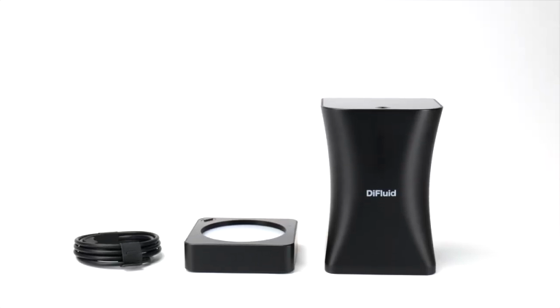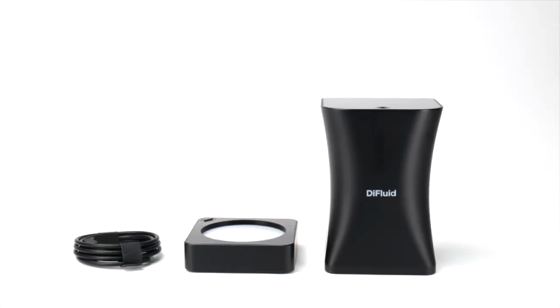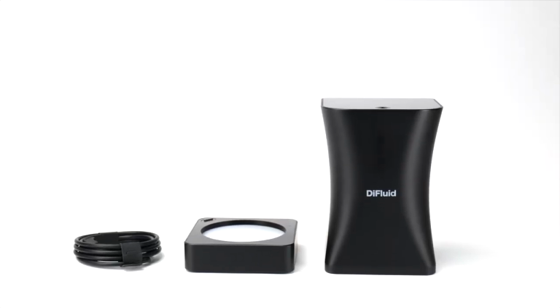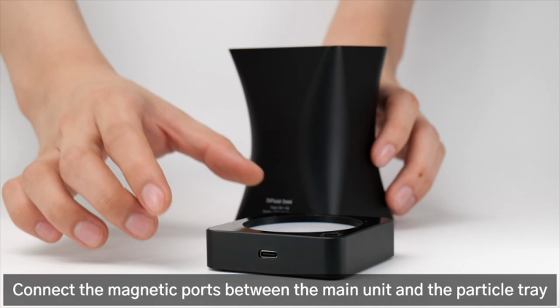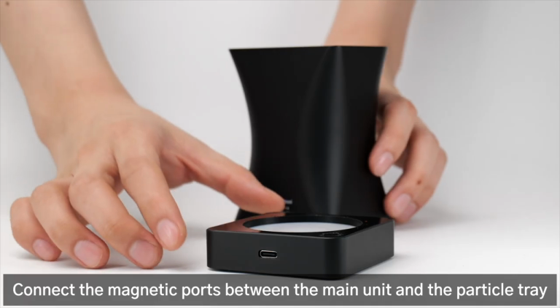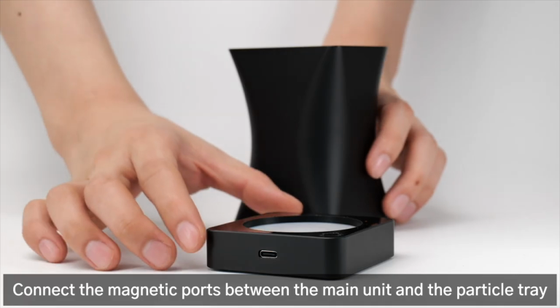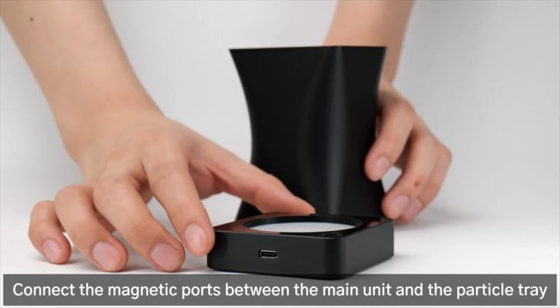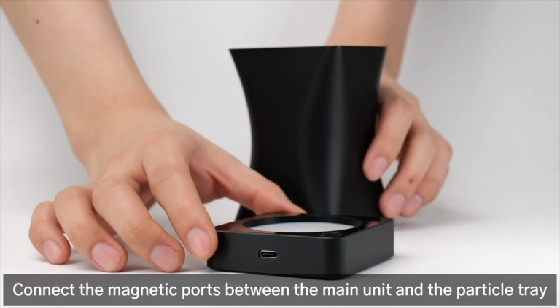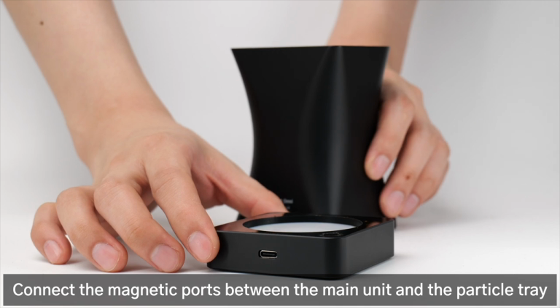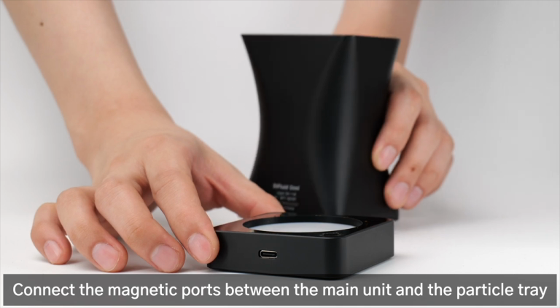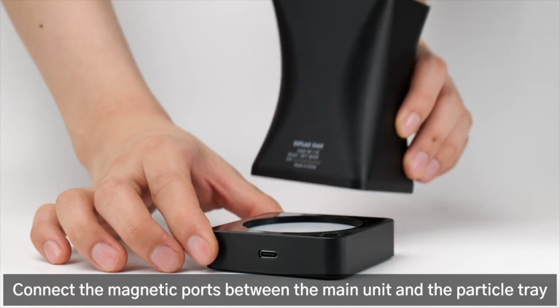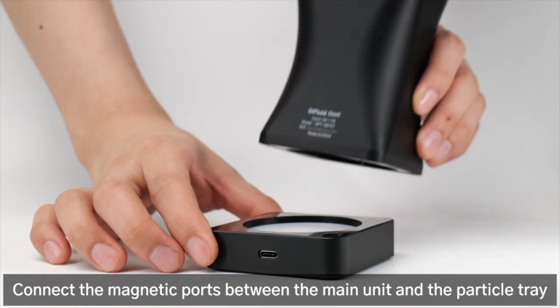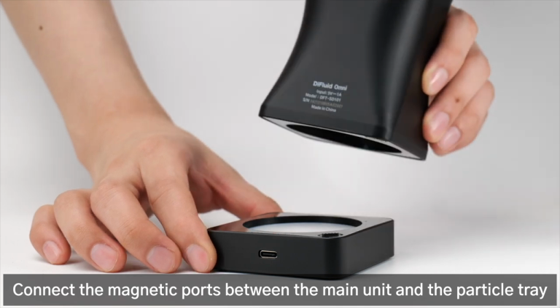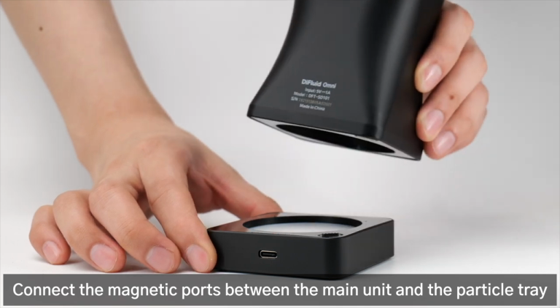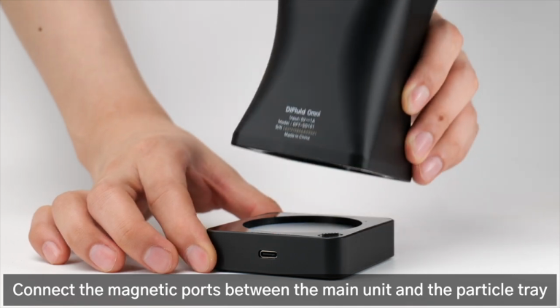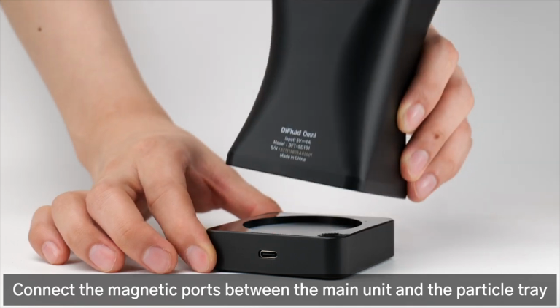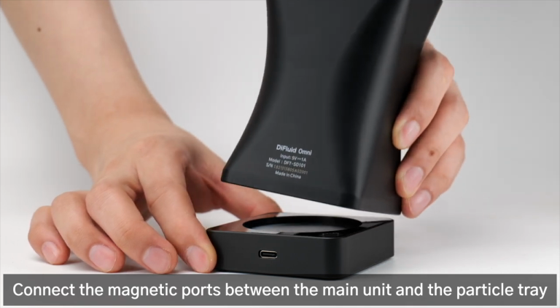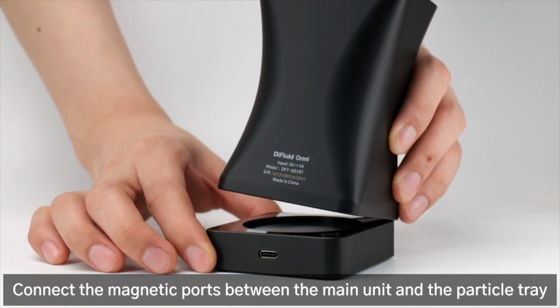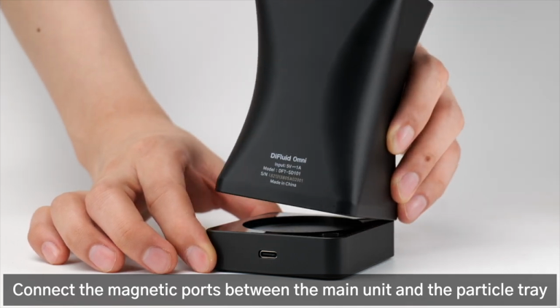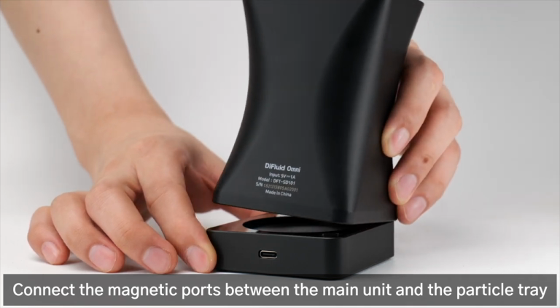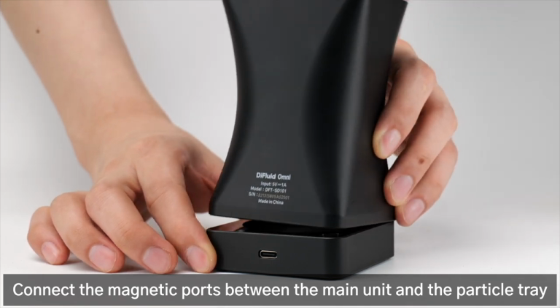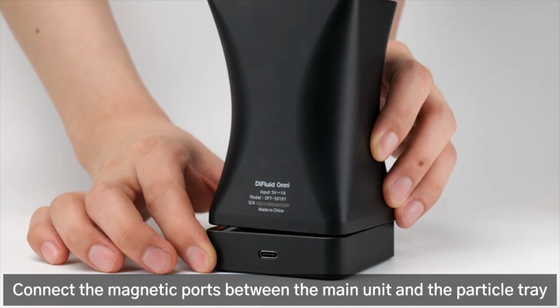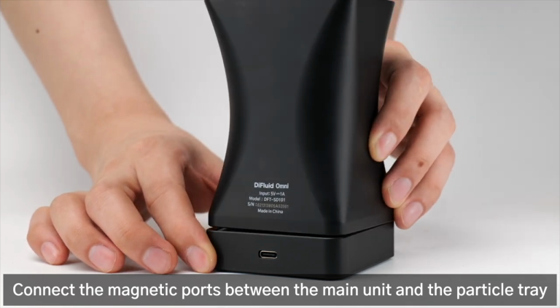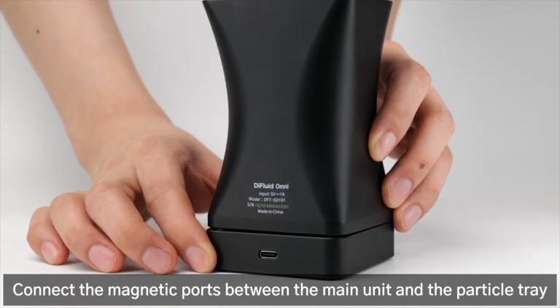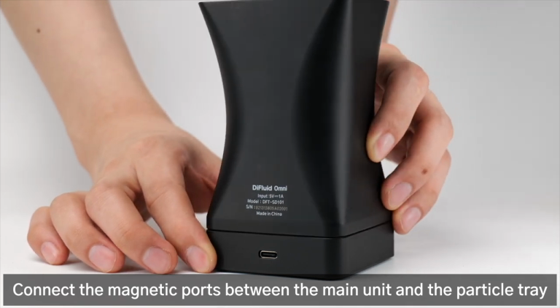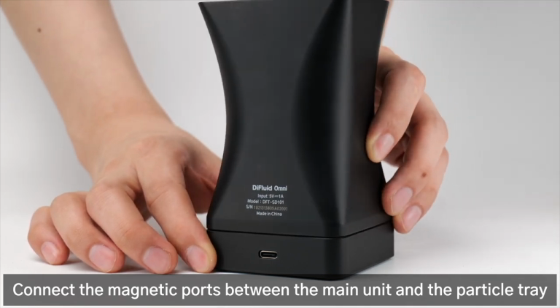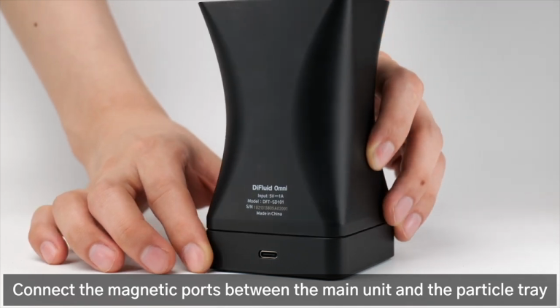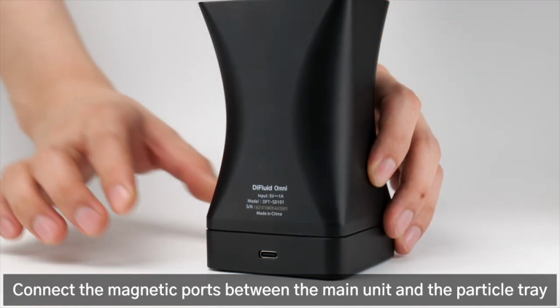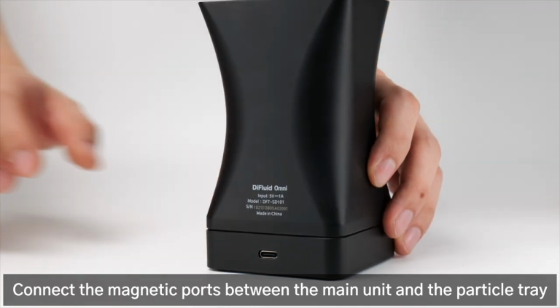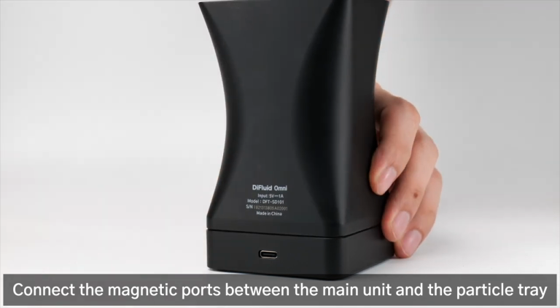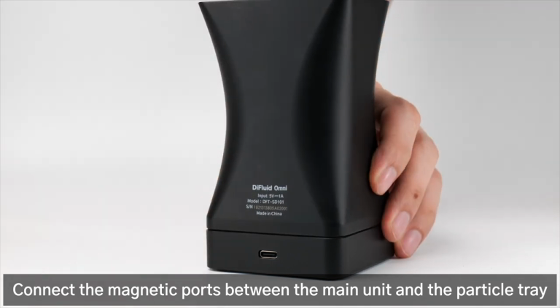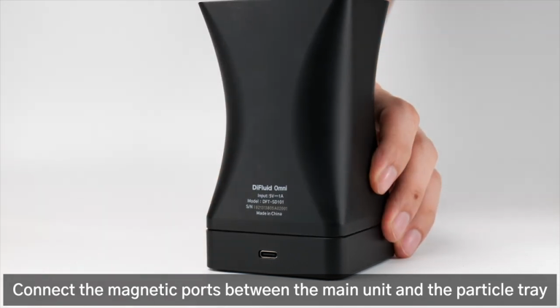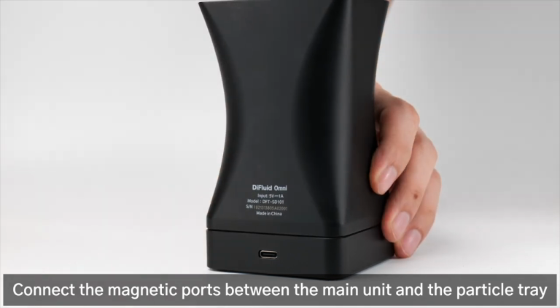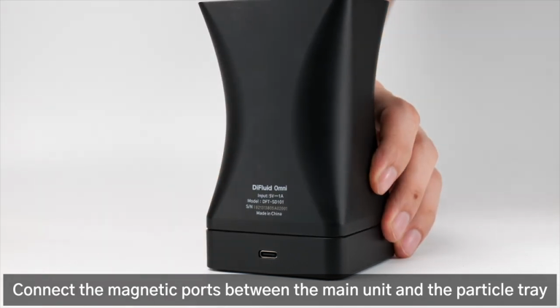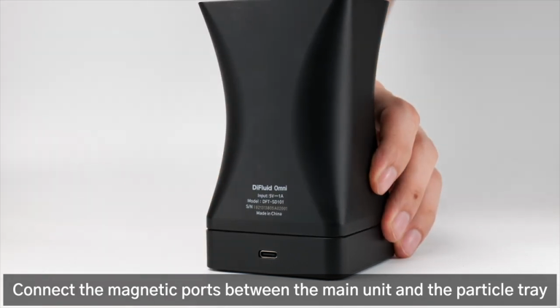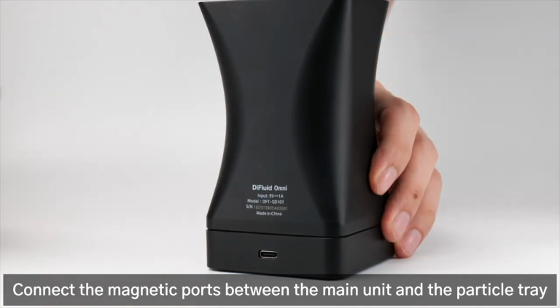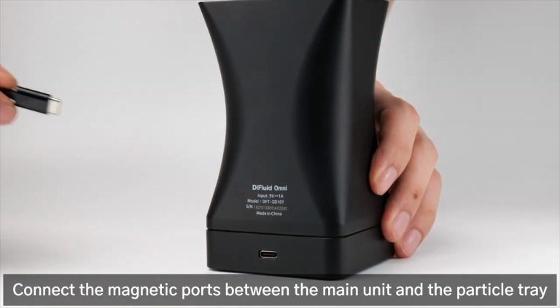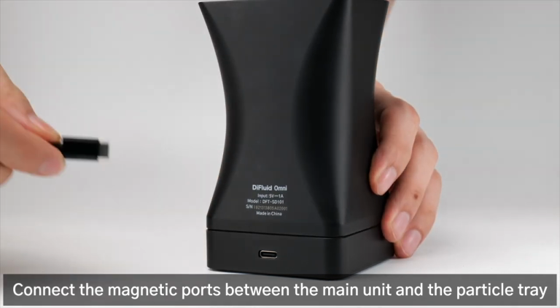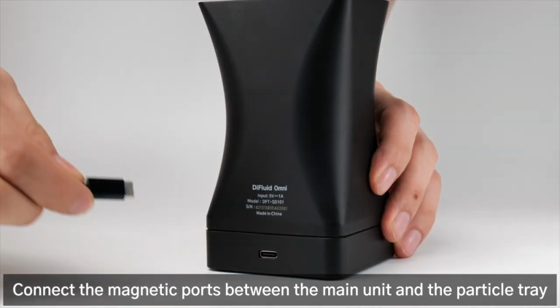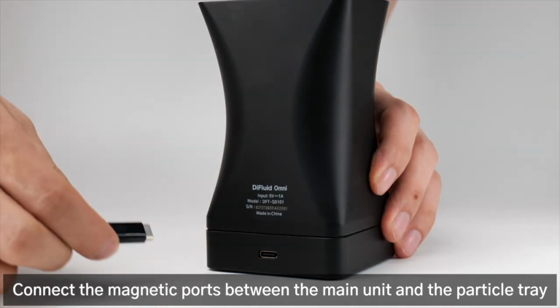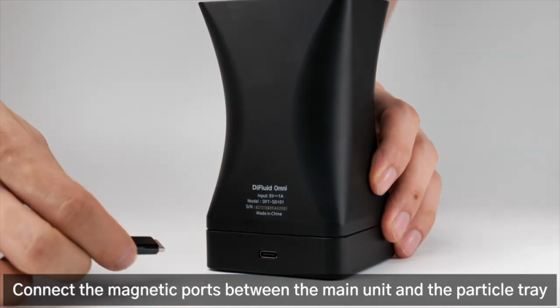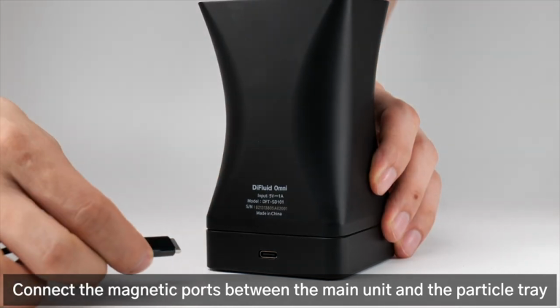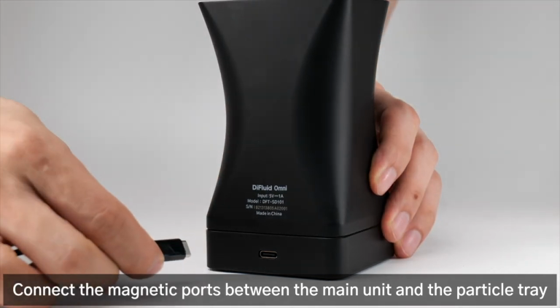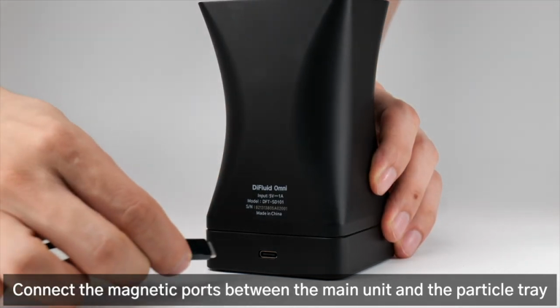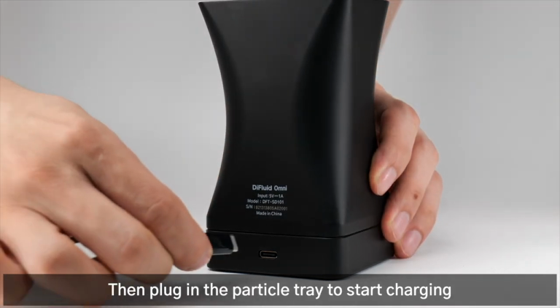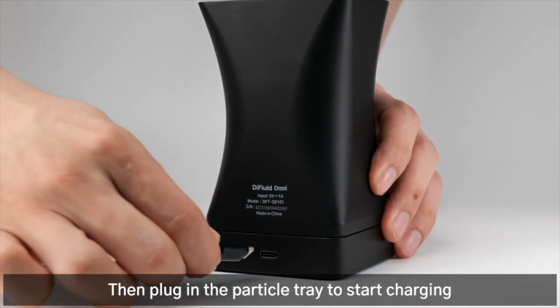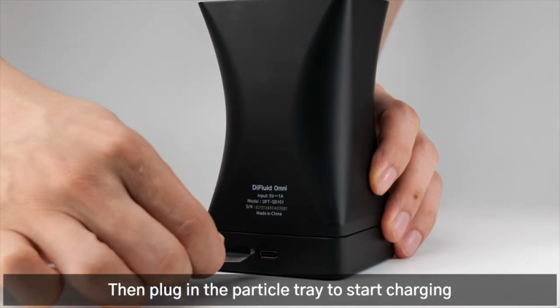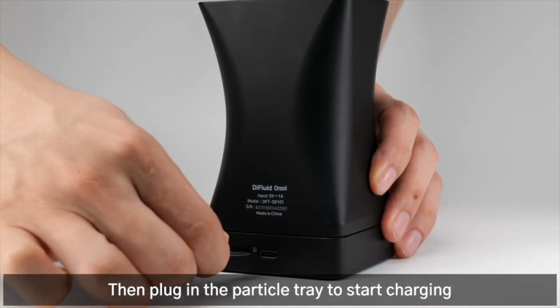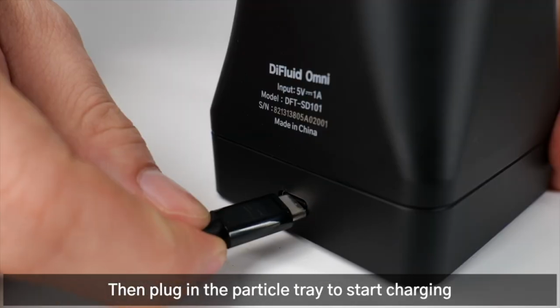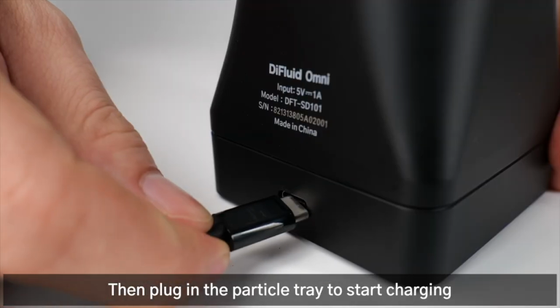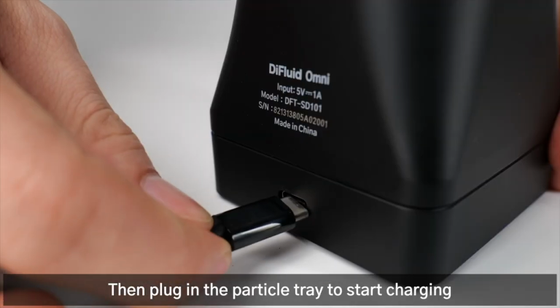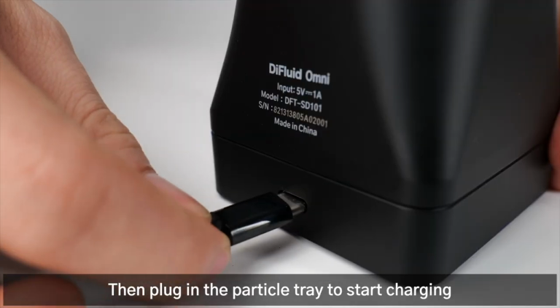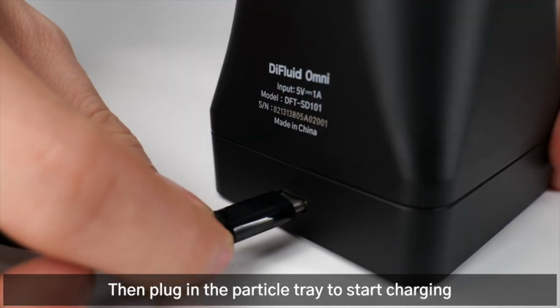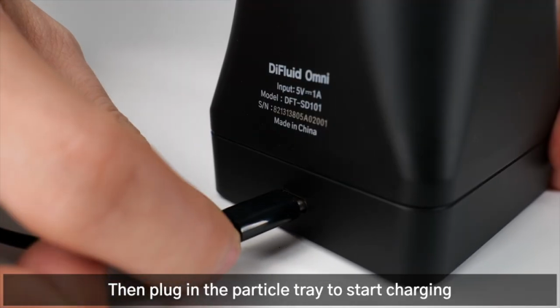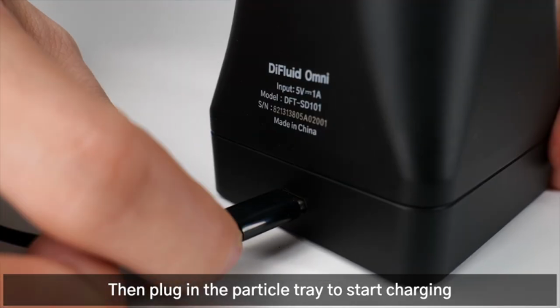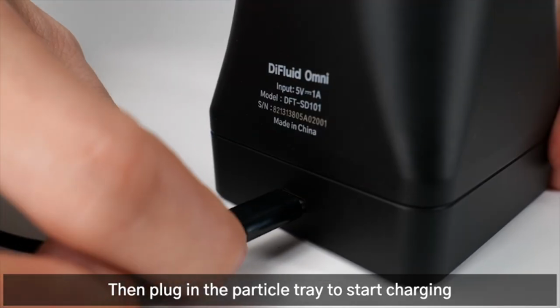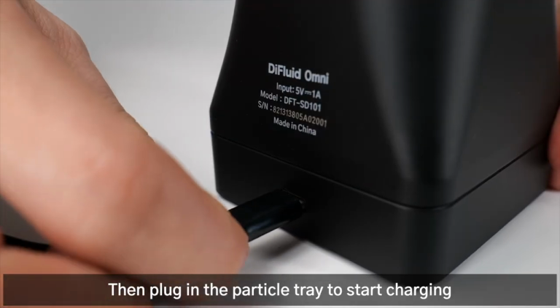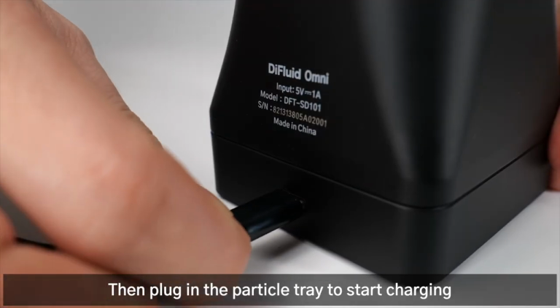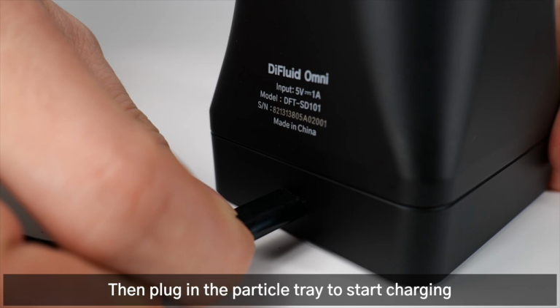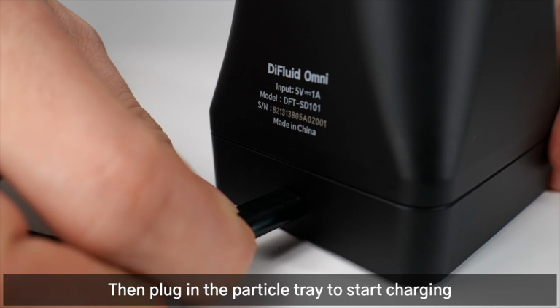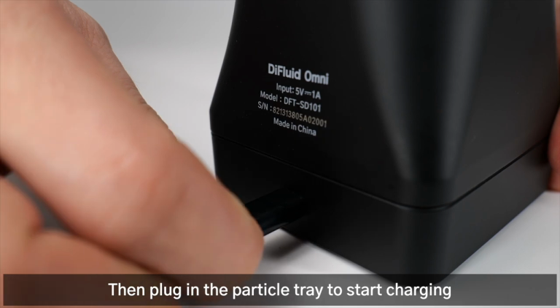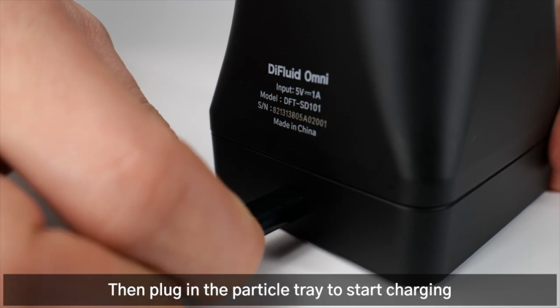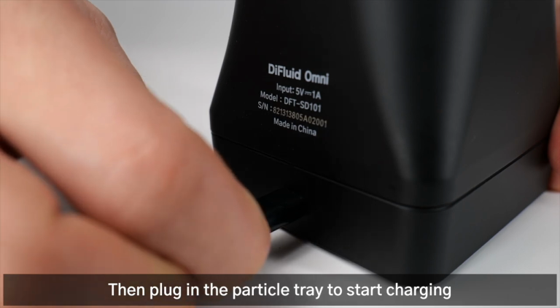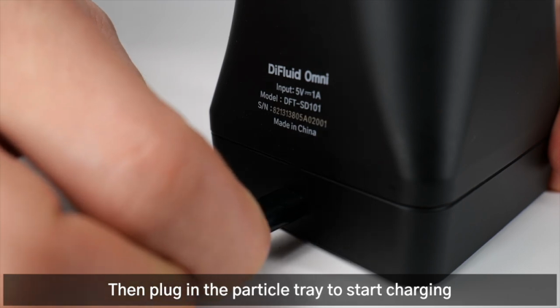Connect the magnetic ports between the main unit and the particle tray, then plug in the particle tray to start charging.